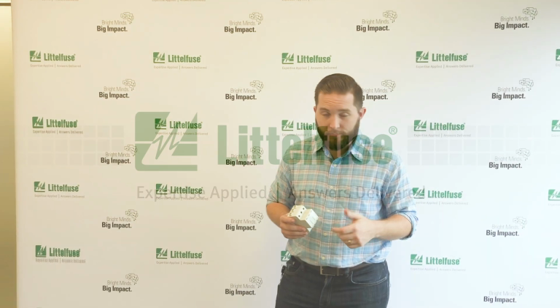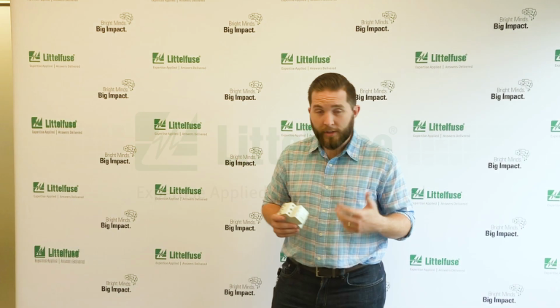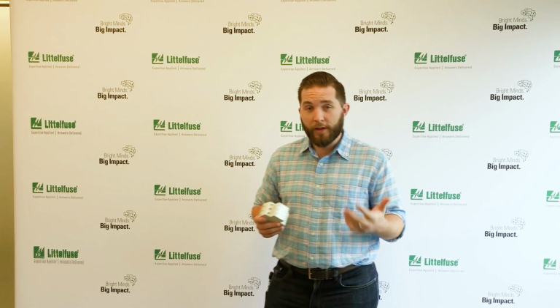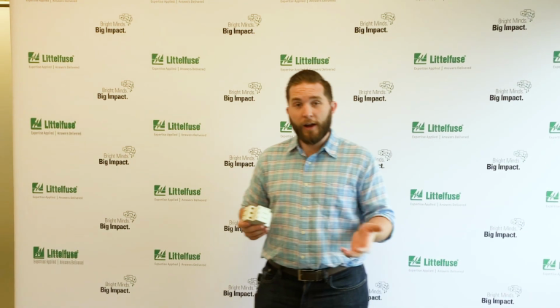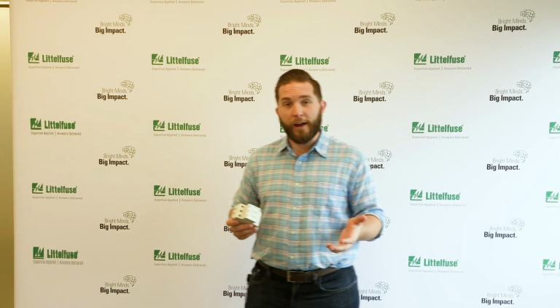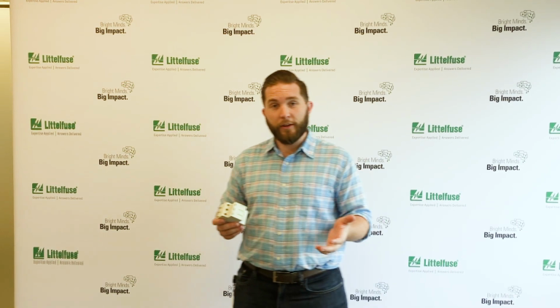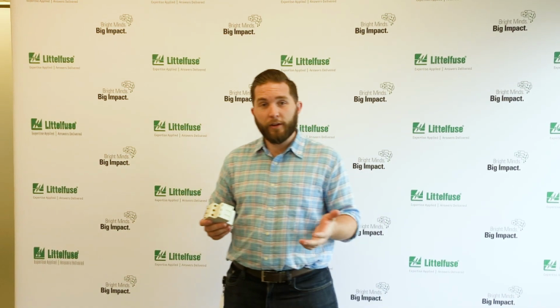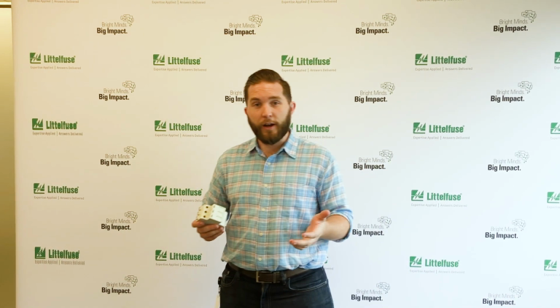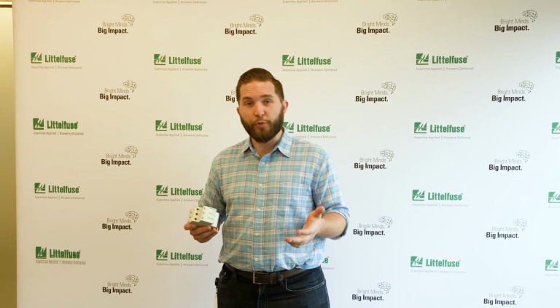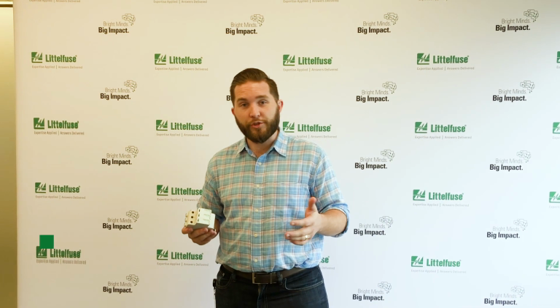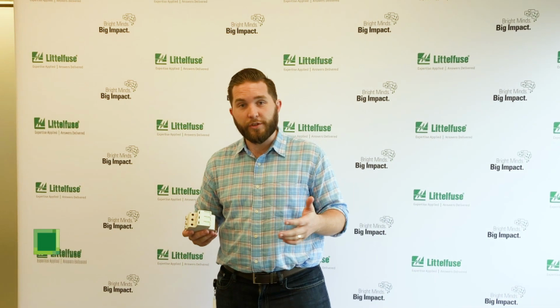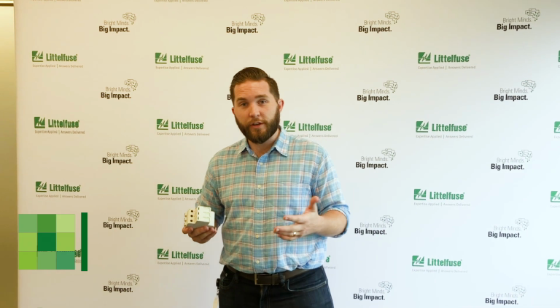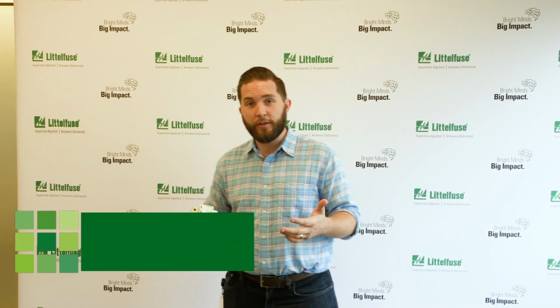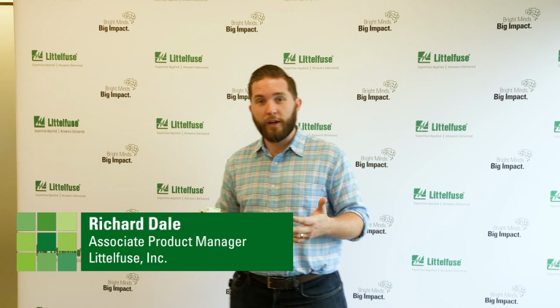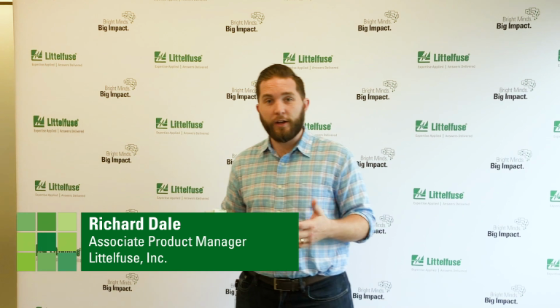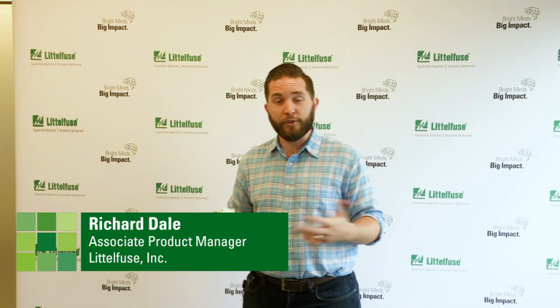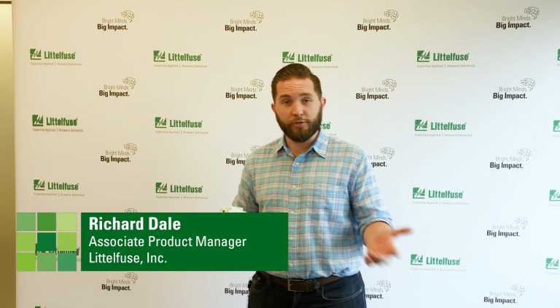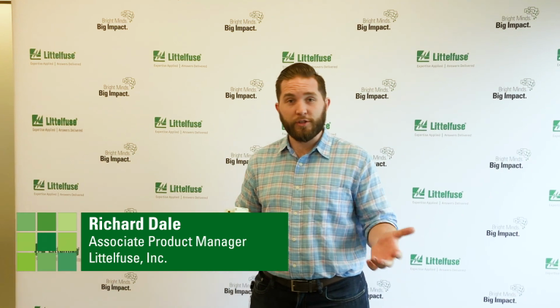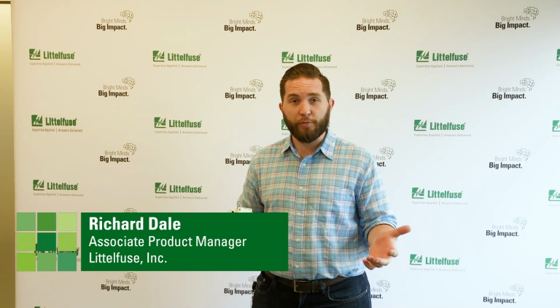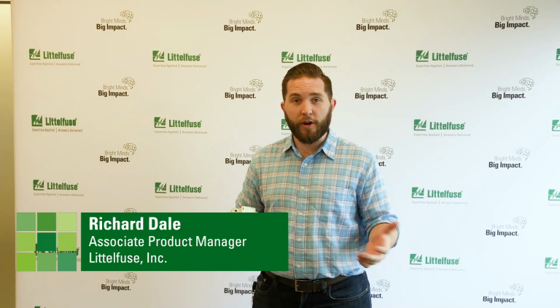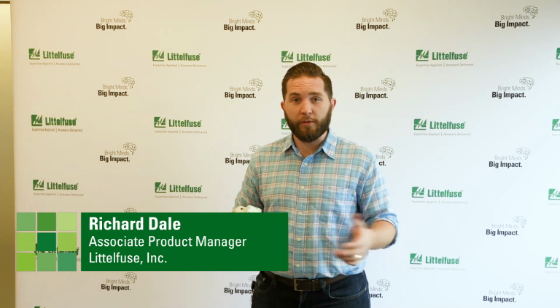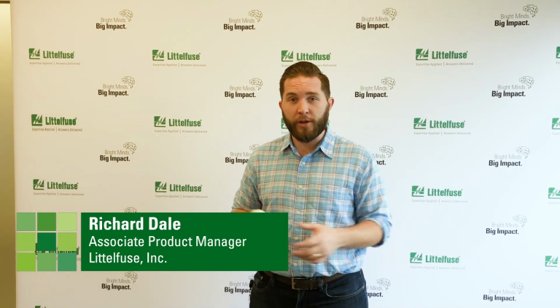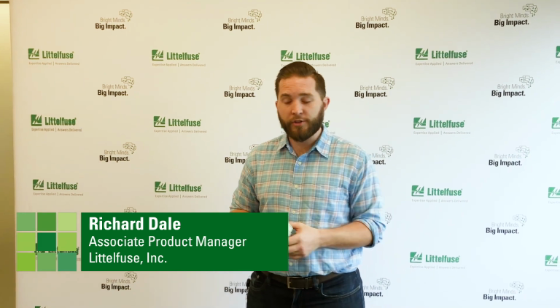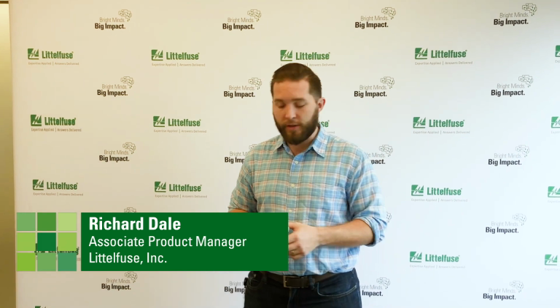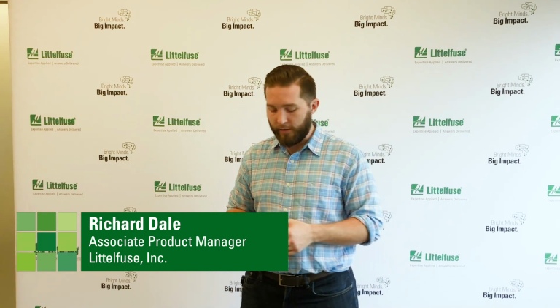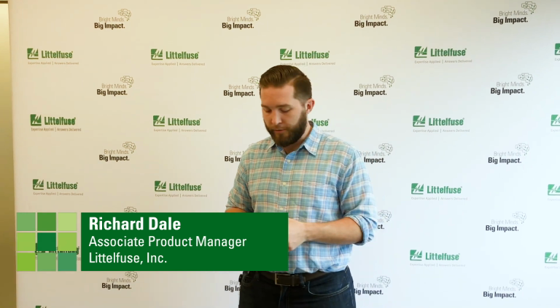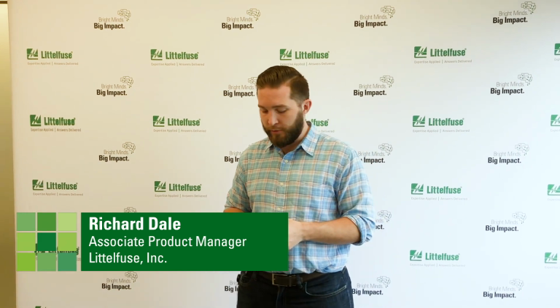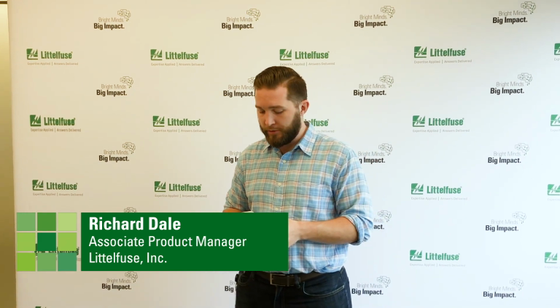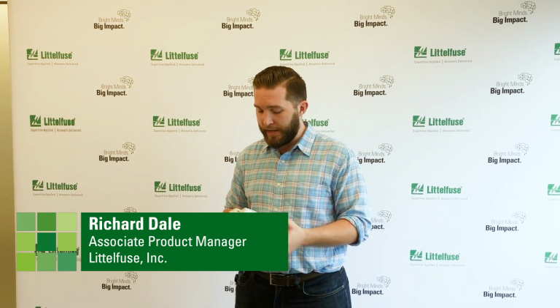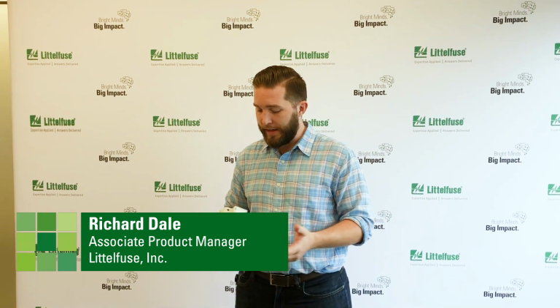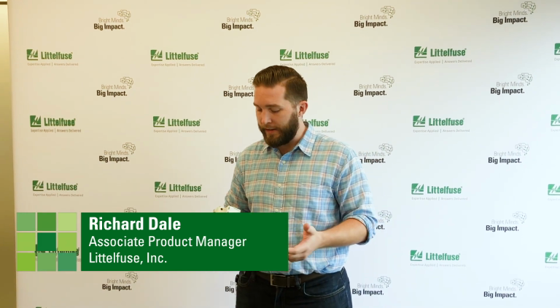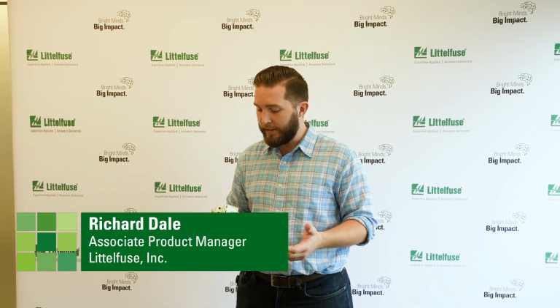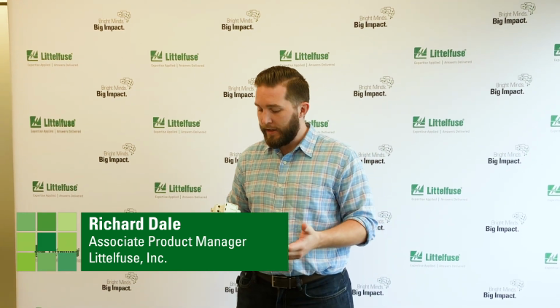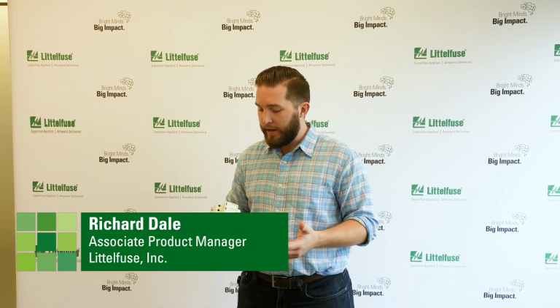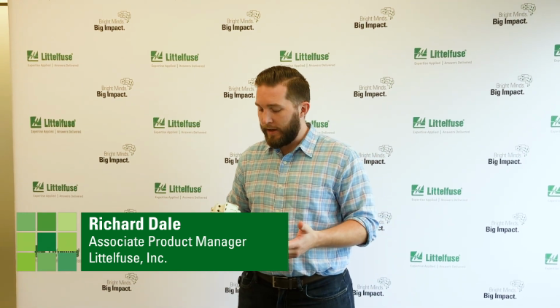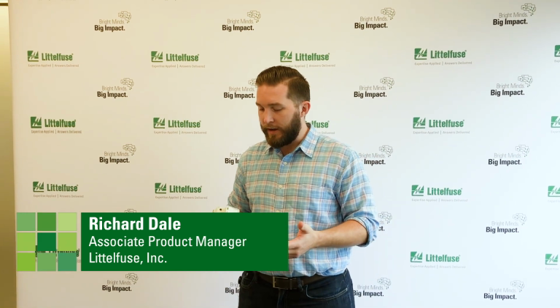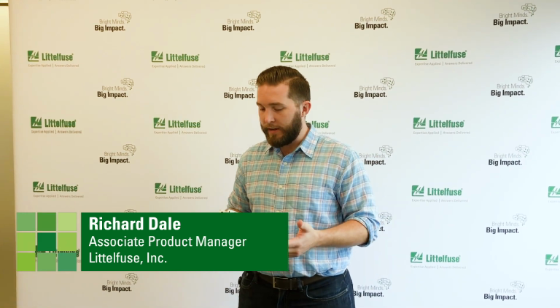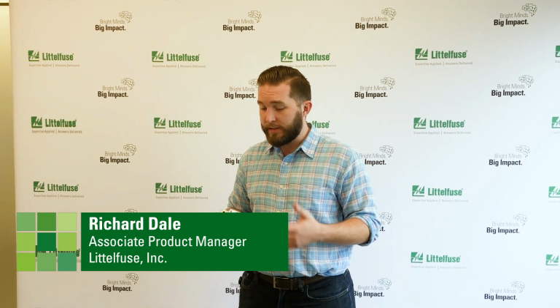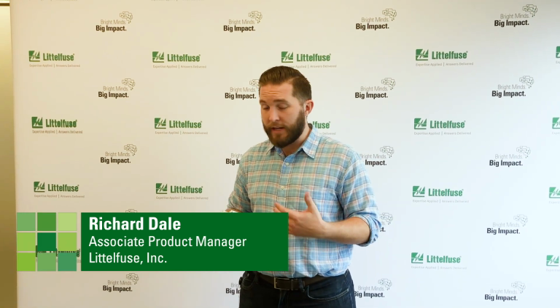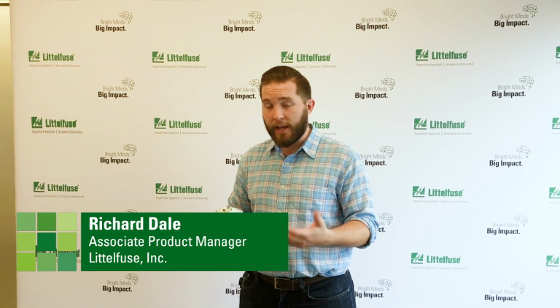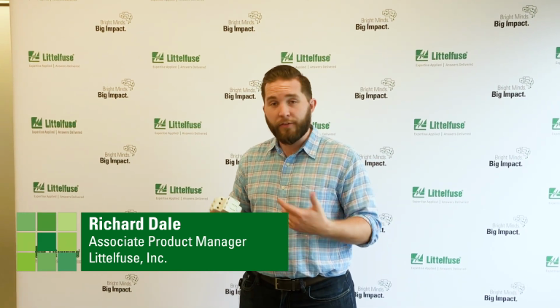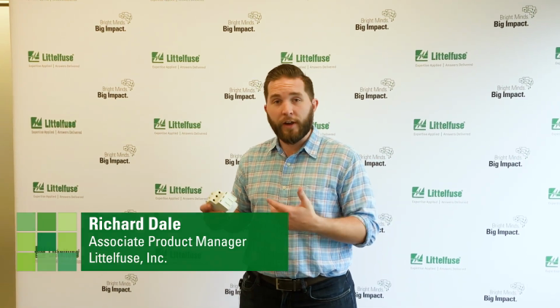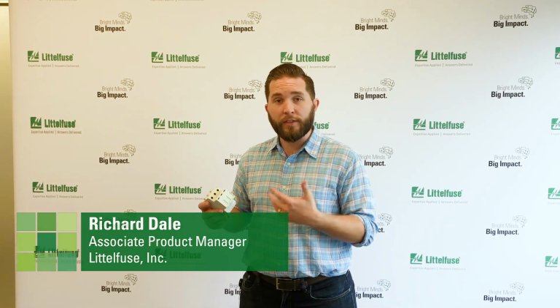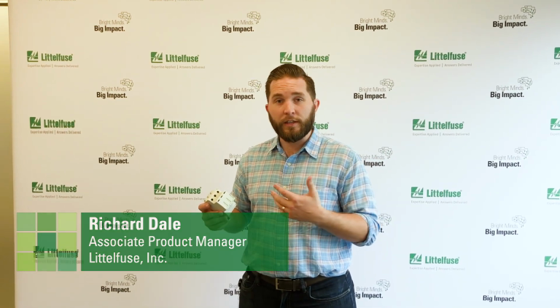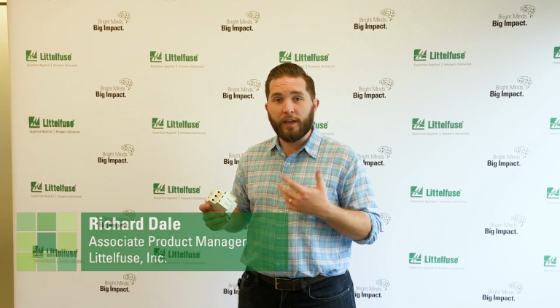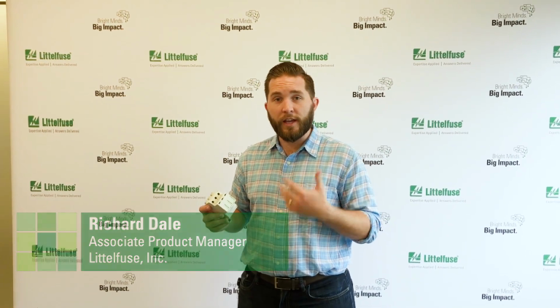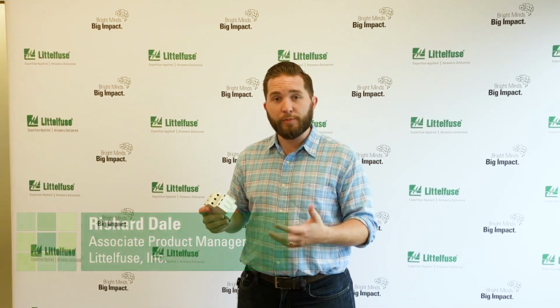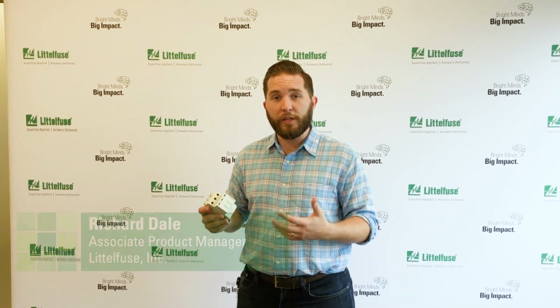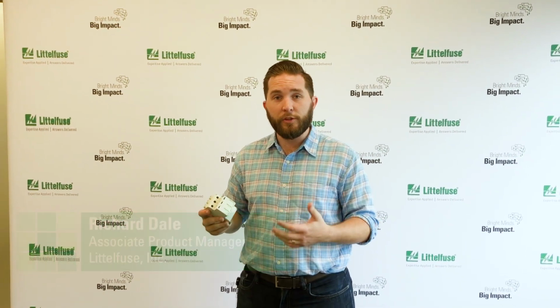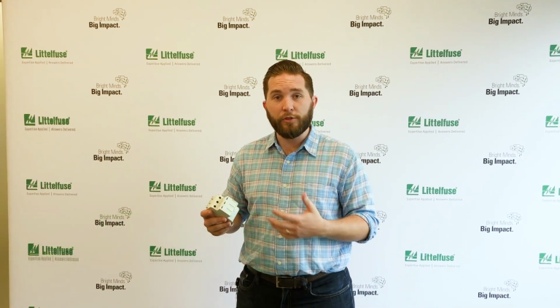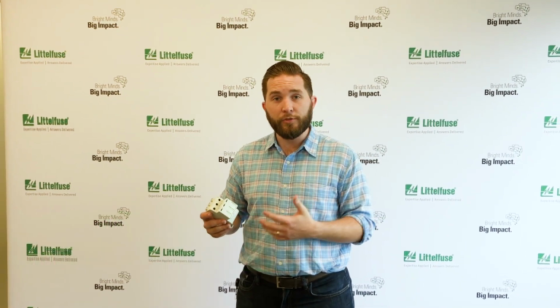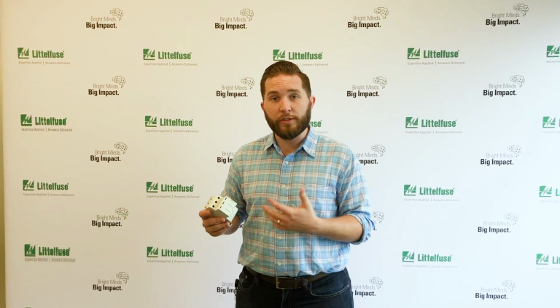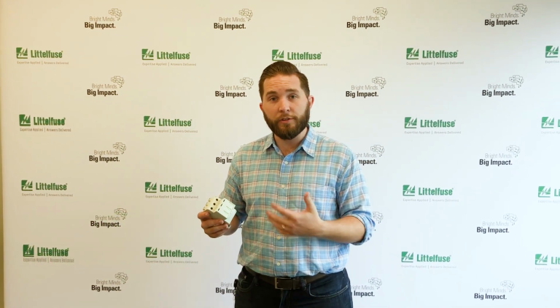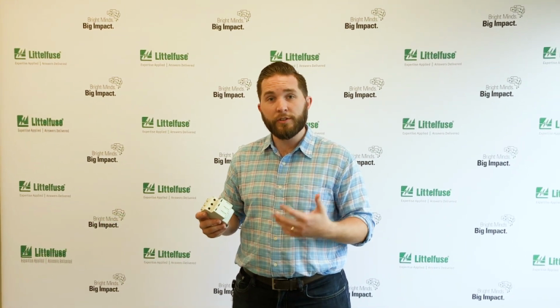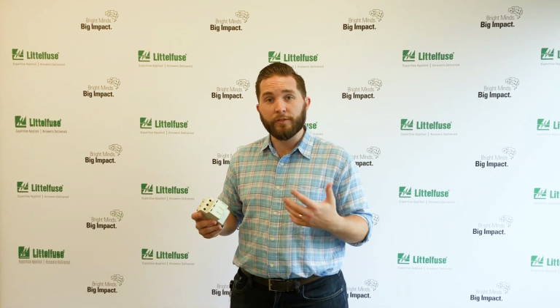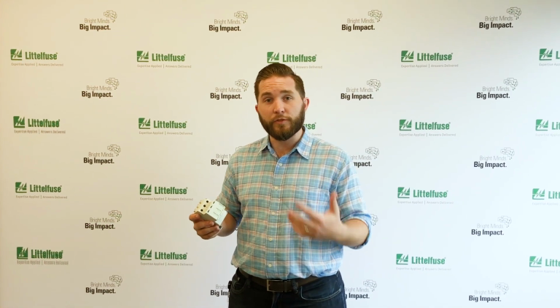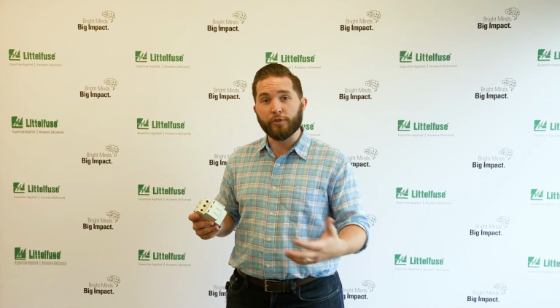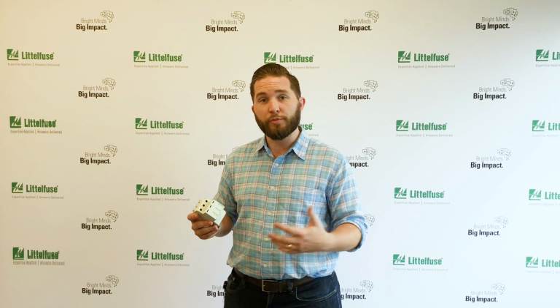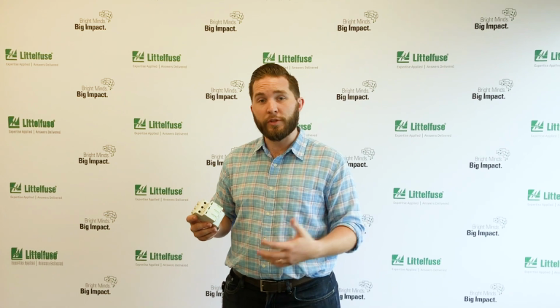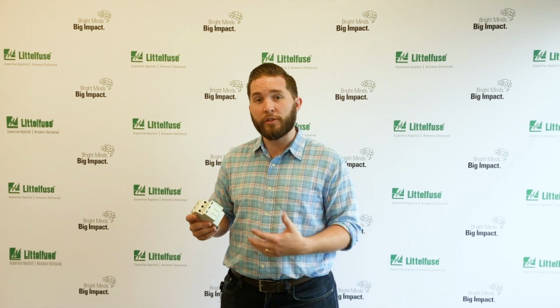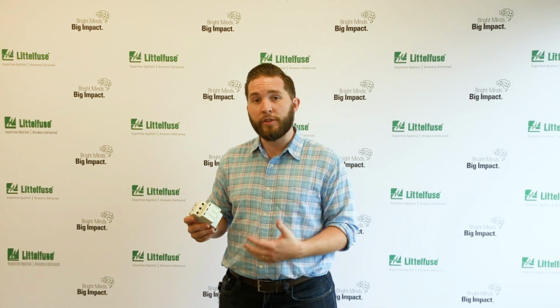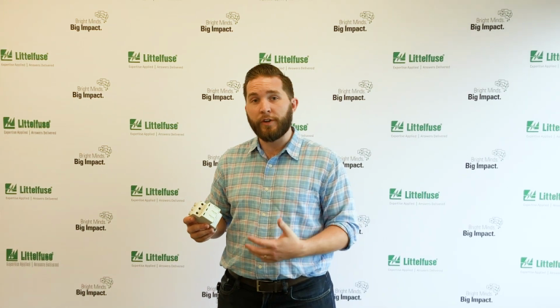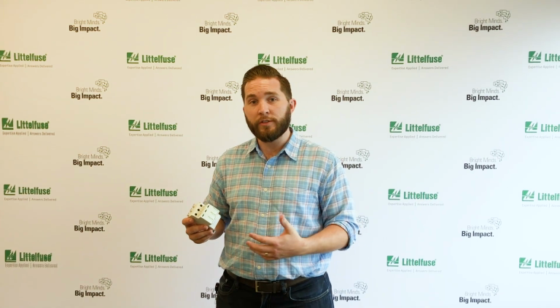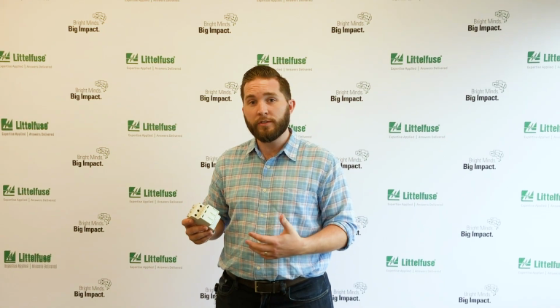Hi there, I'm Richard Dale, Associate Product Manager at Littlefuse, and today I've got the SPD2 series of surge protection devices.